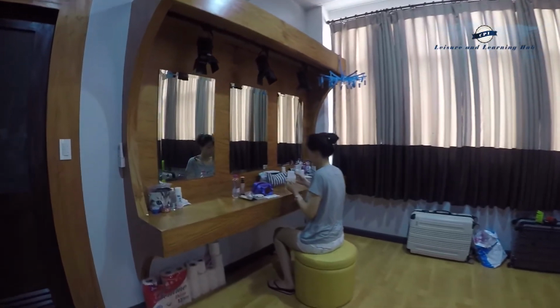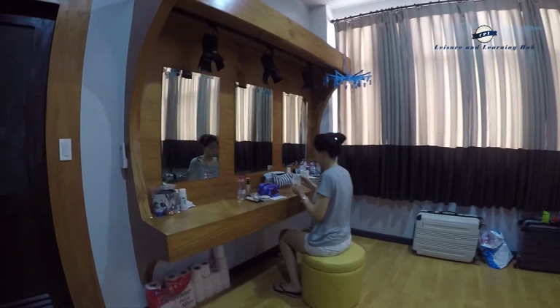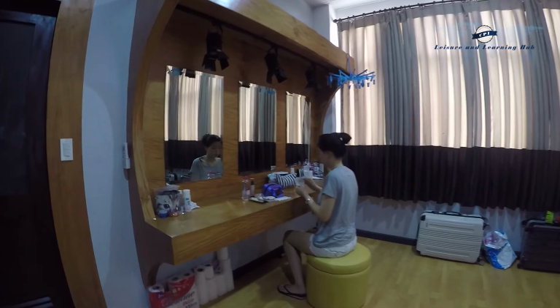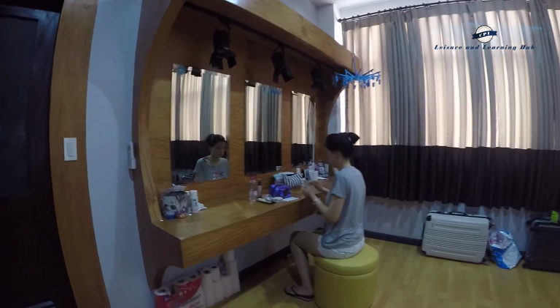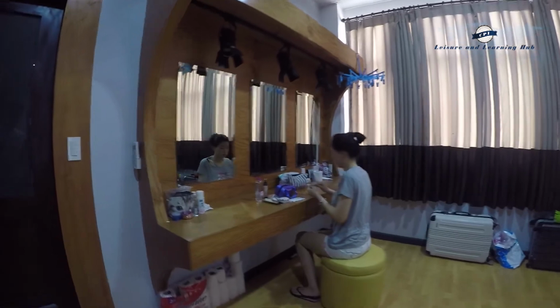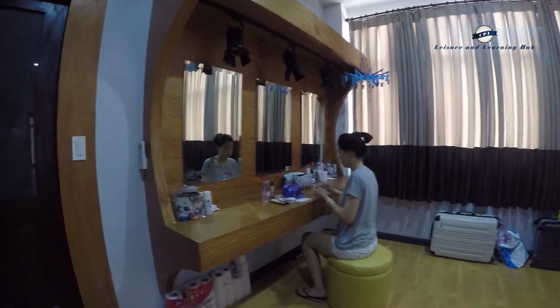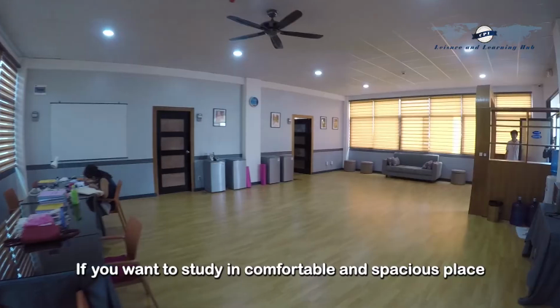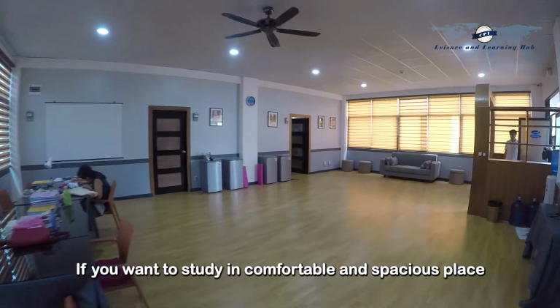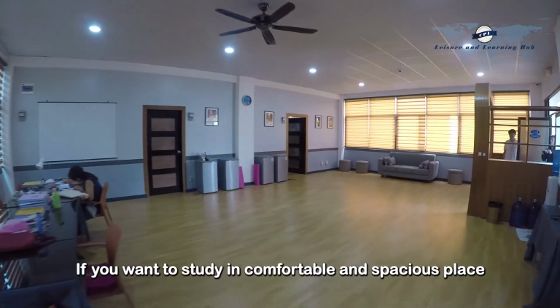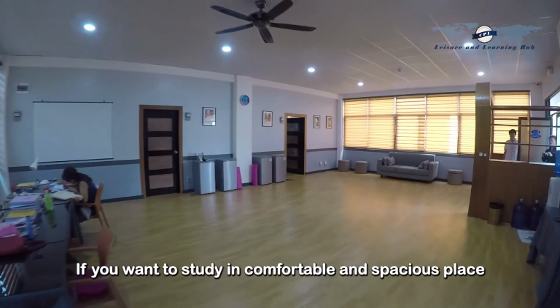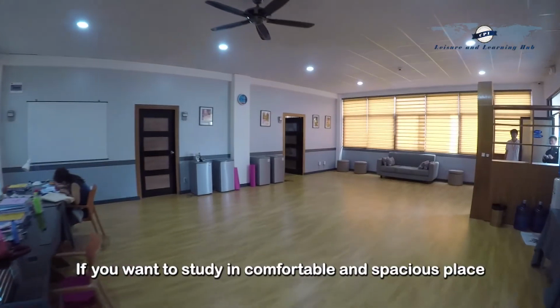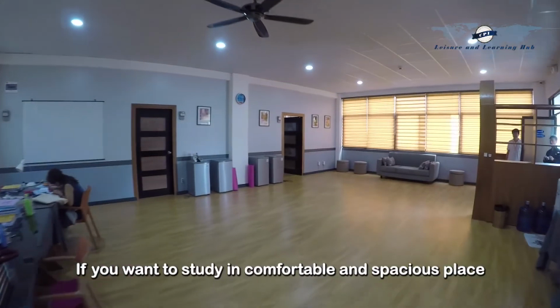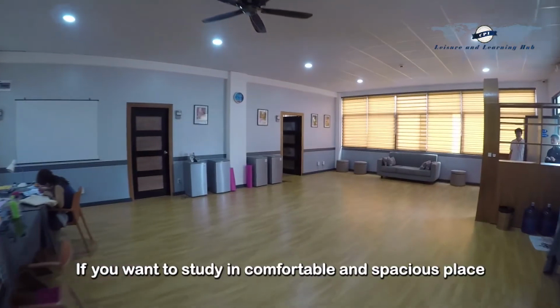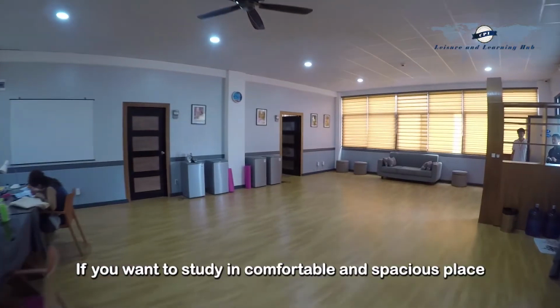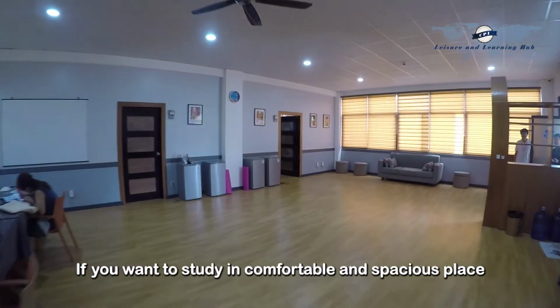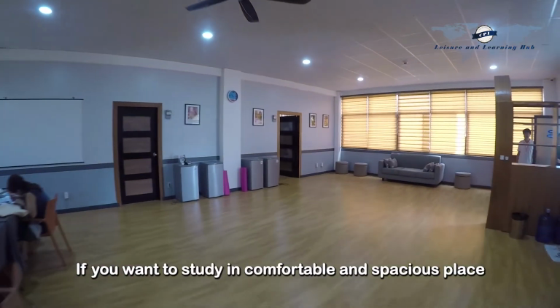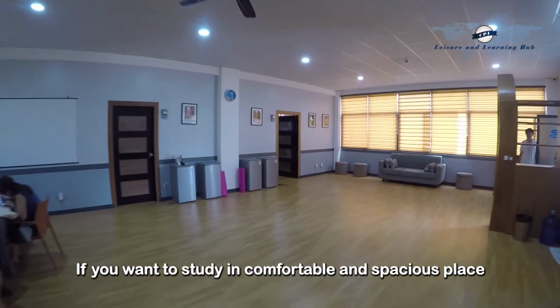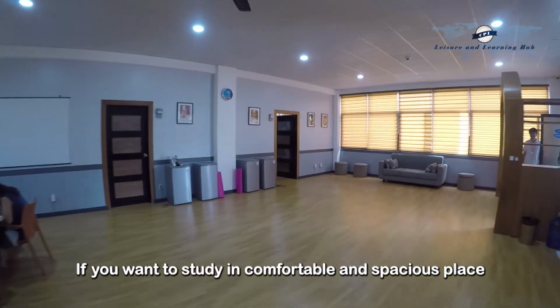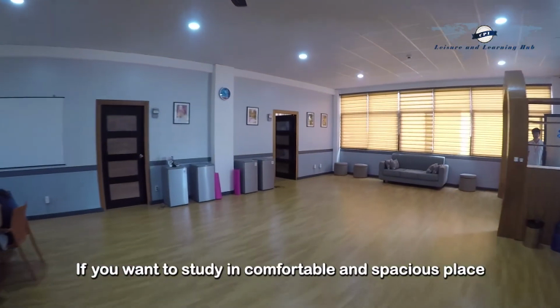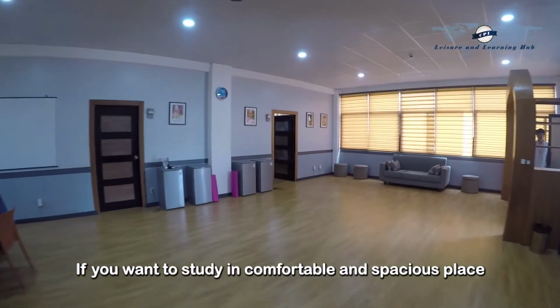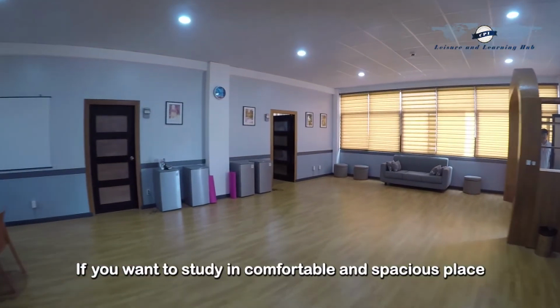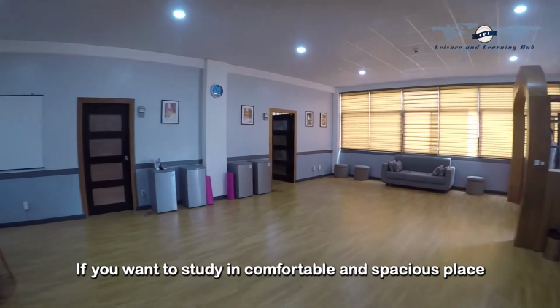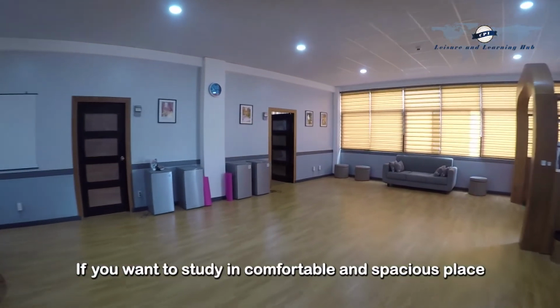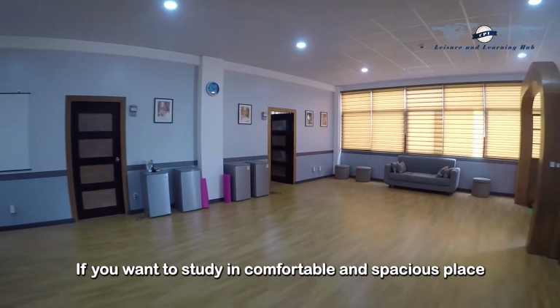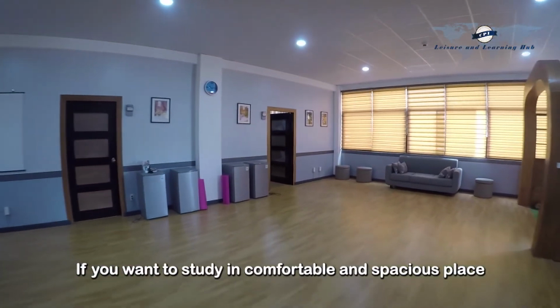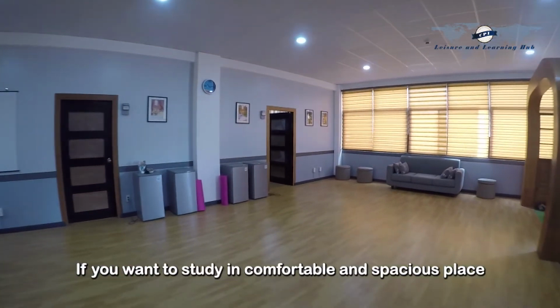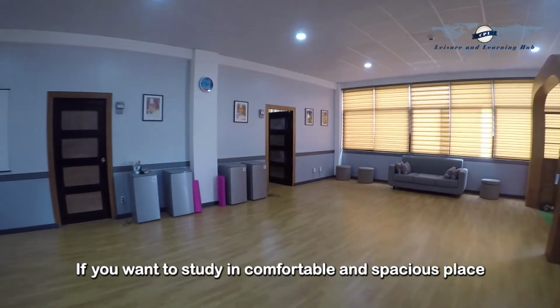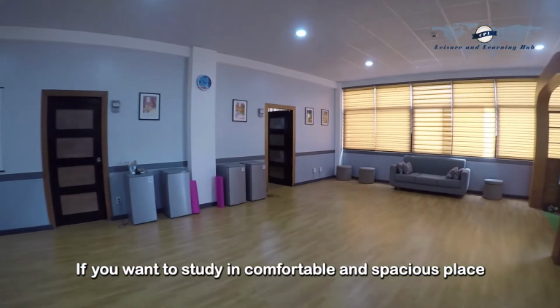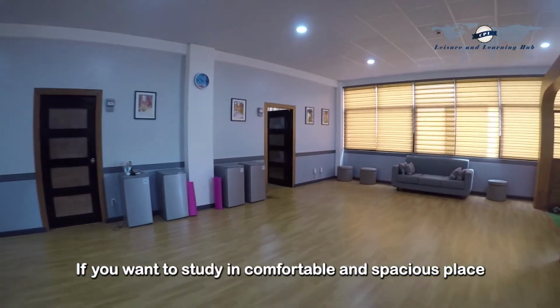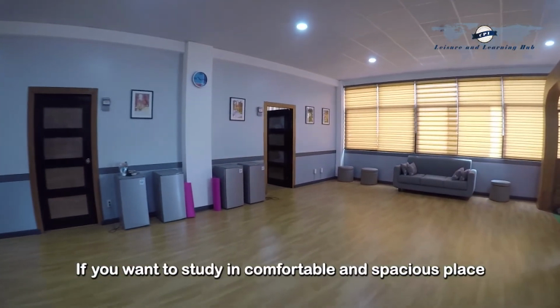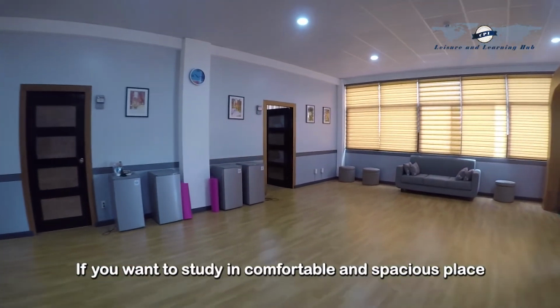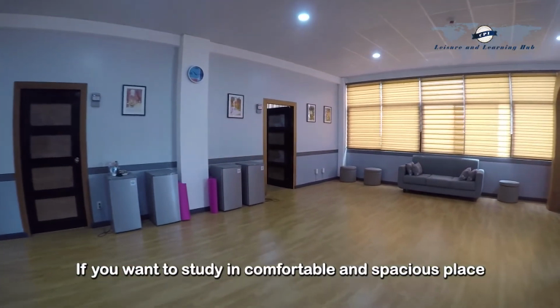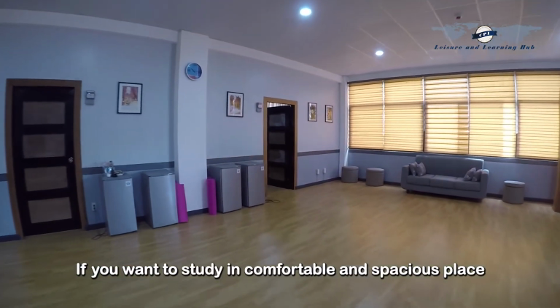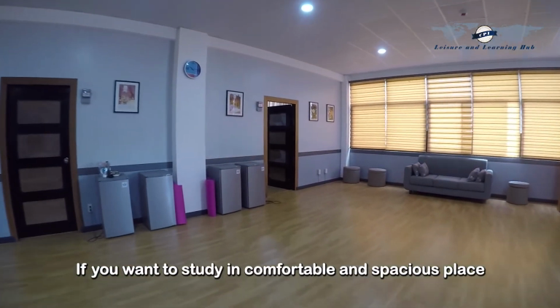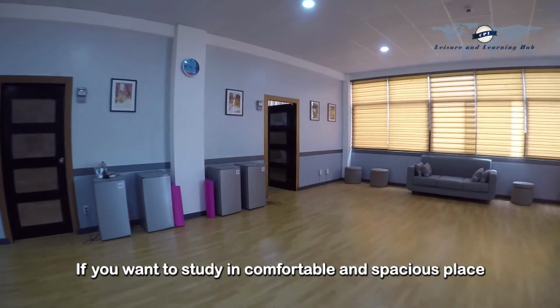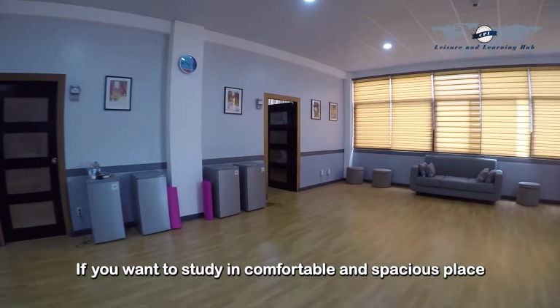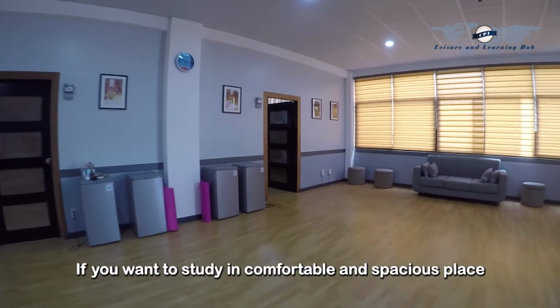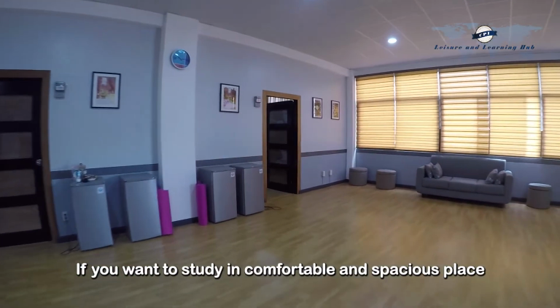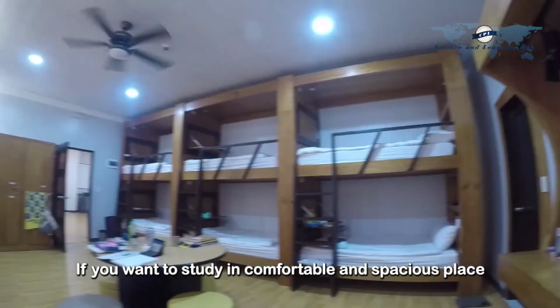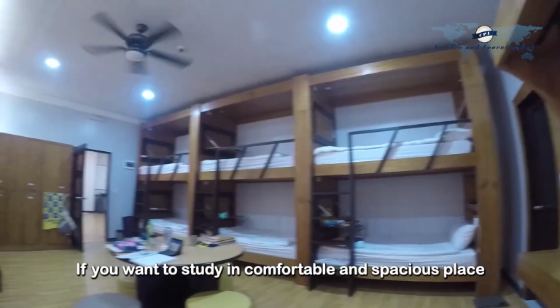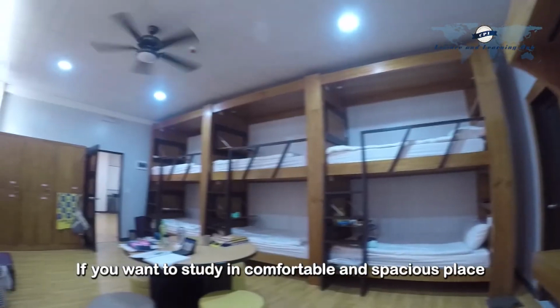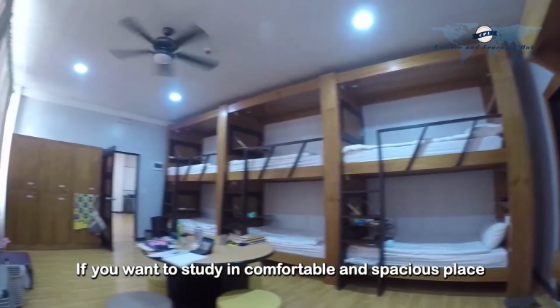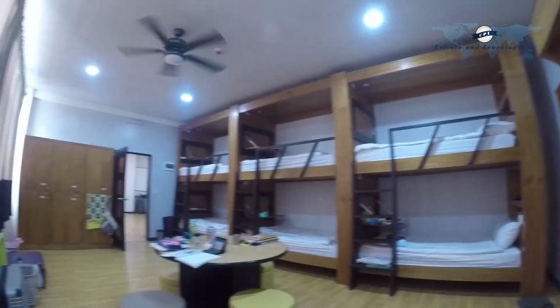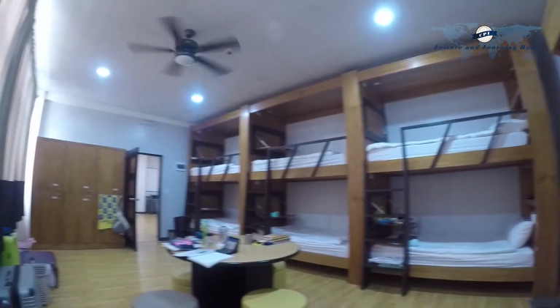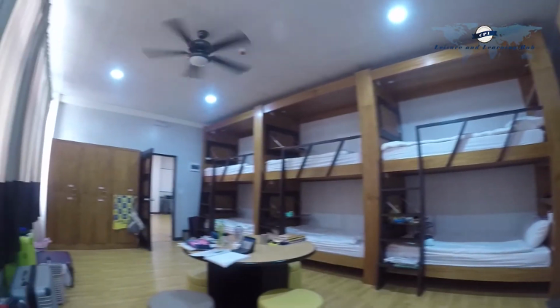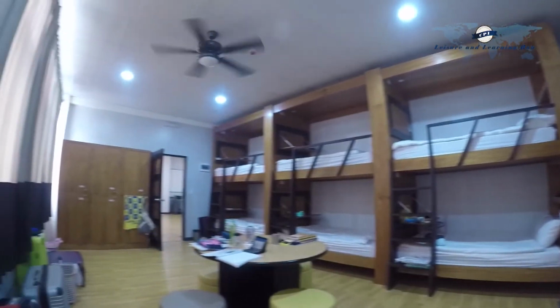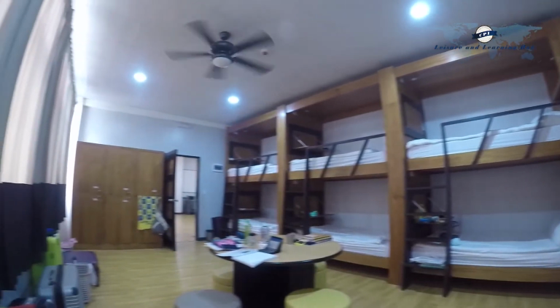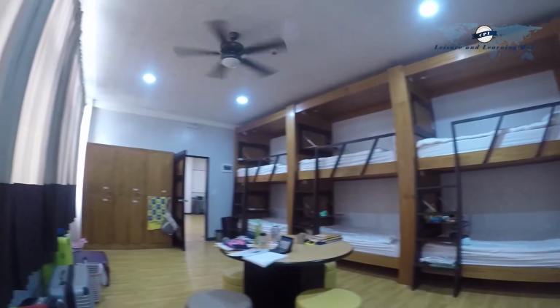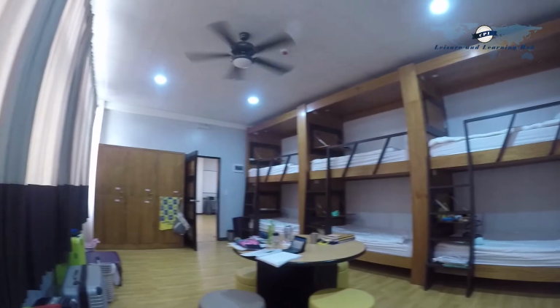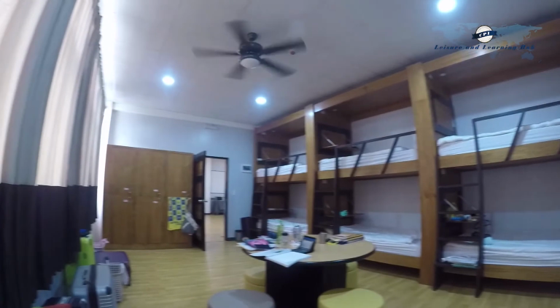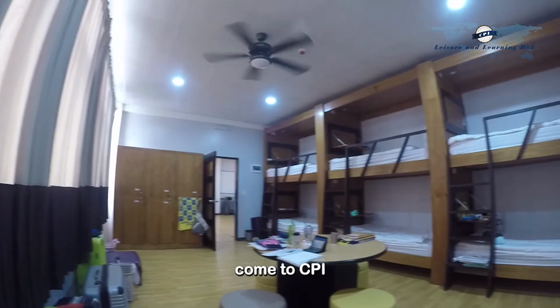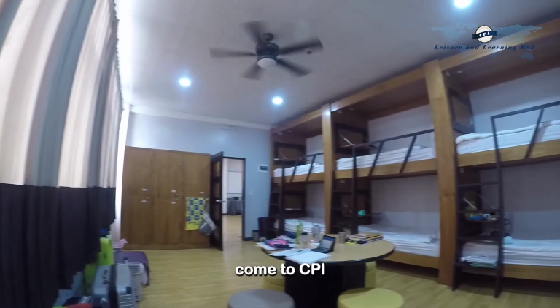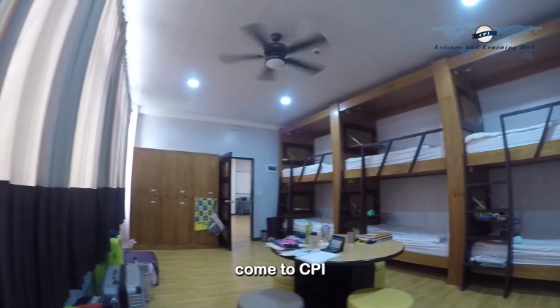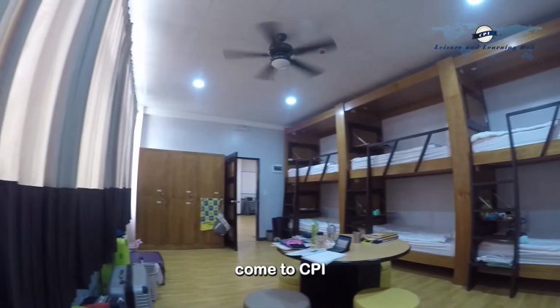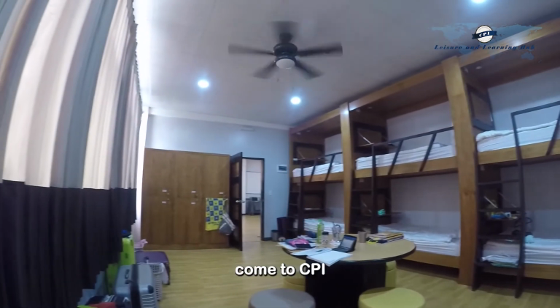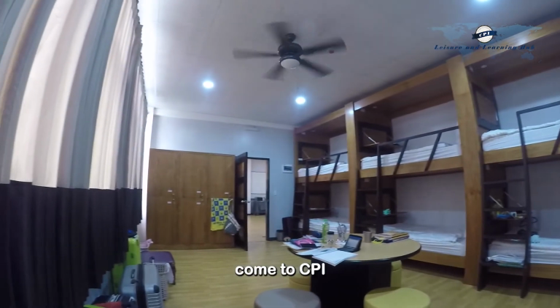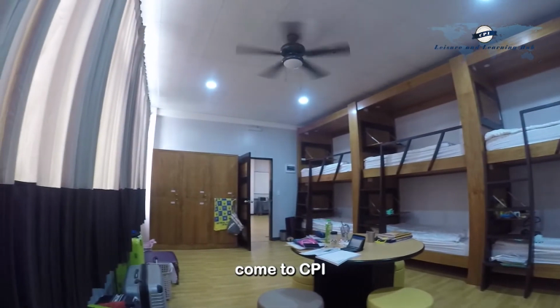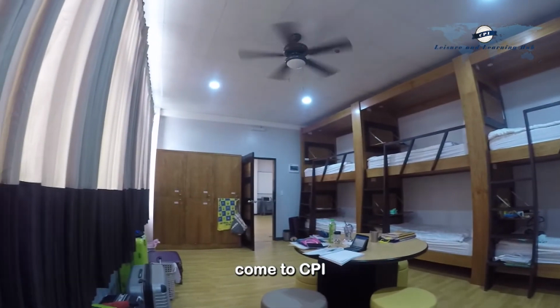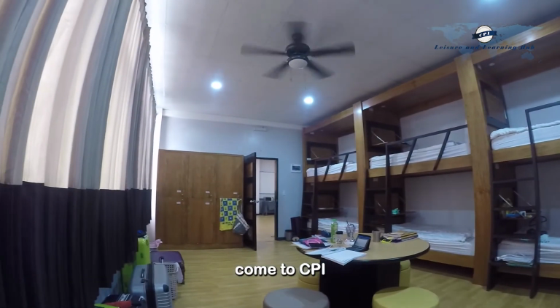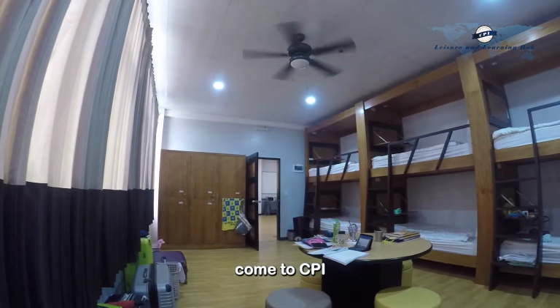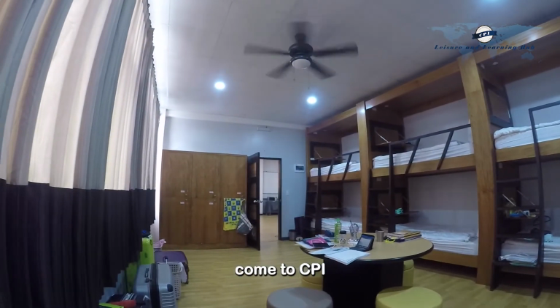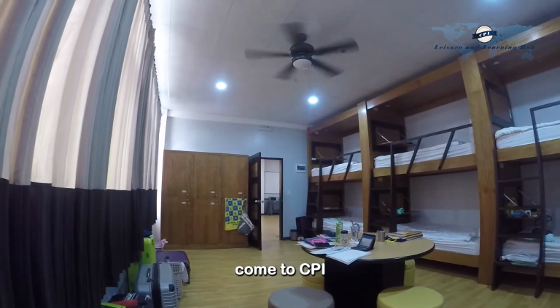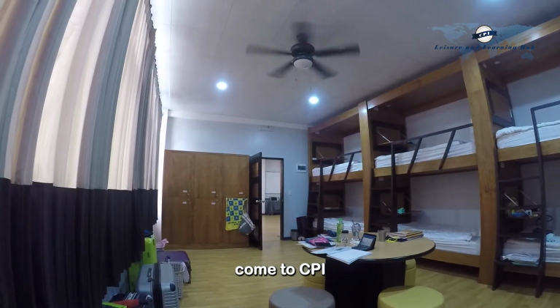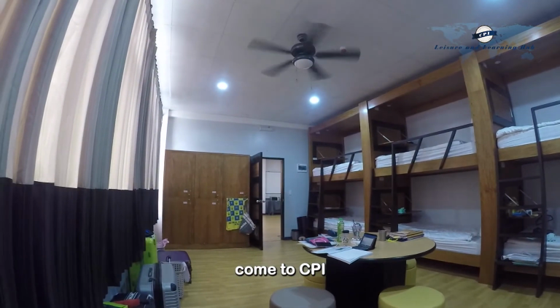If you want to study in comfortable and spacious places, come to CPI.